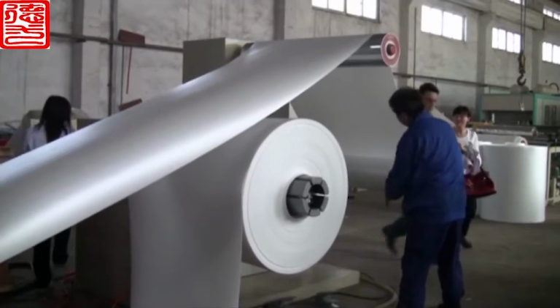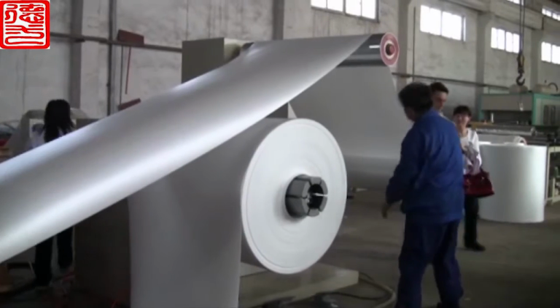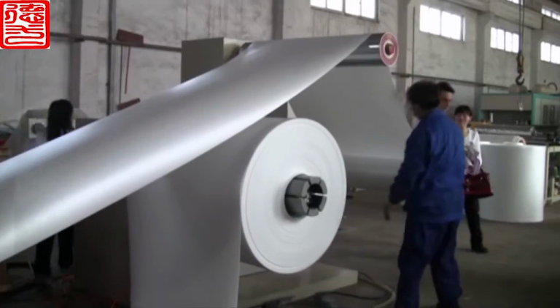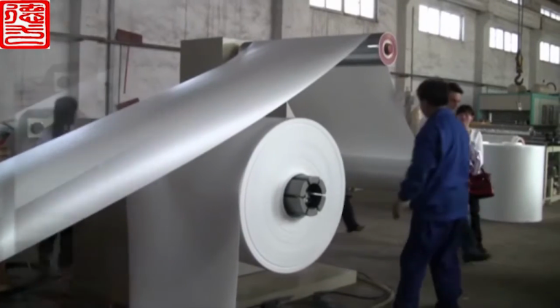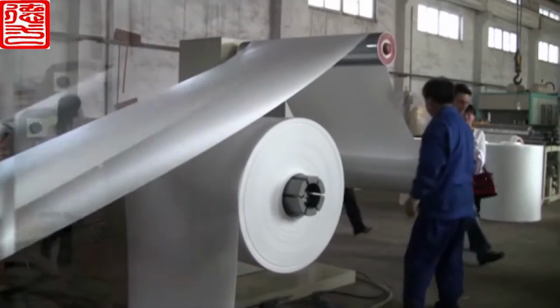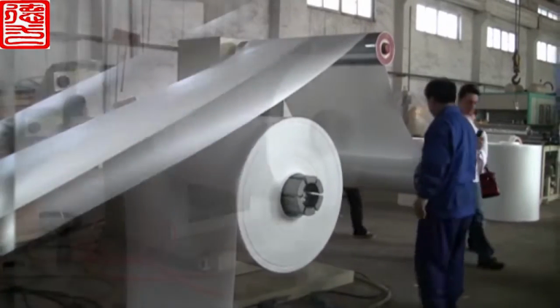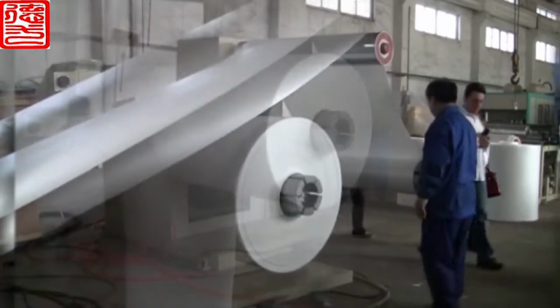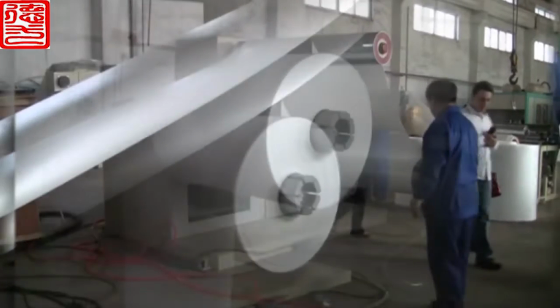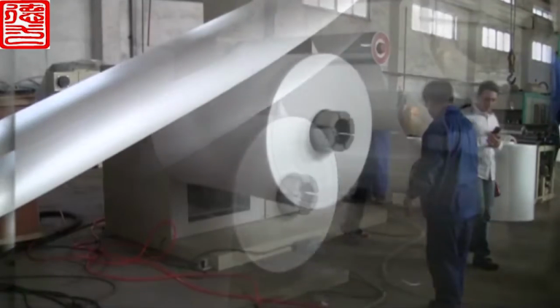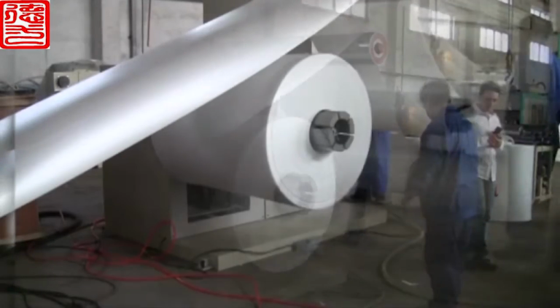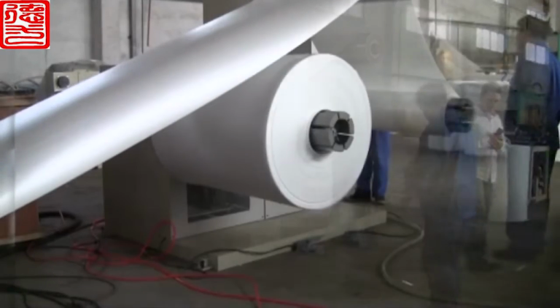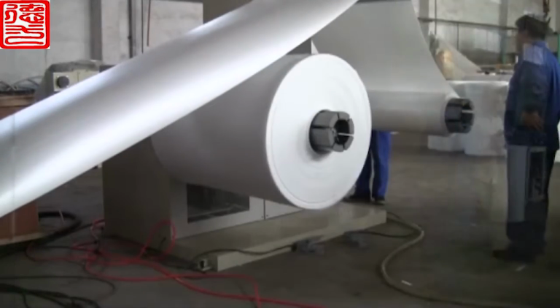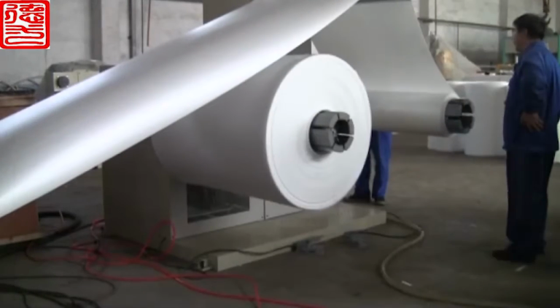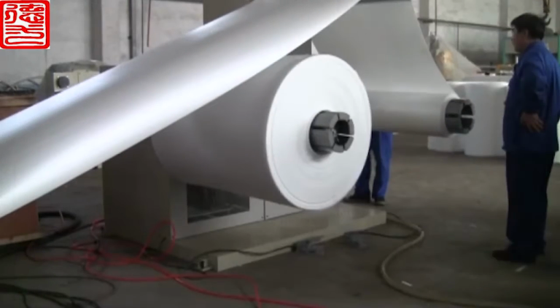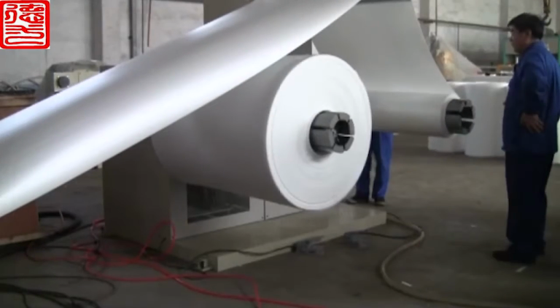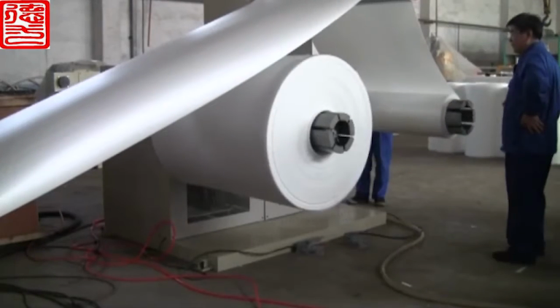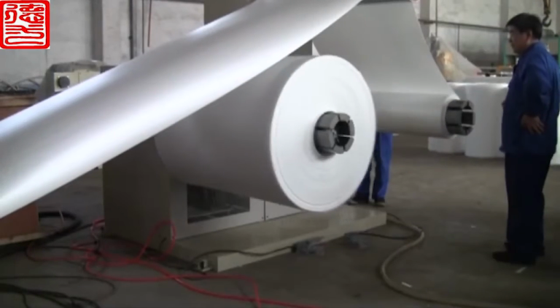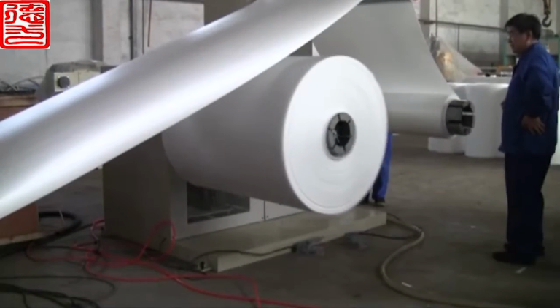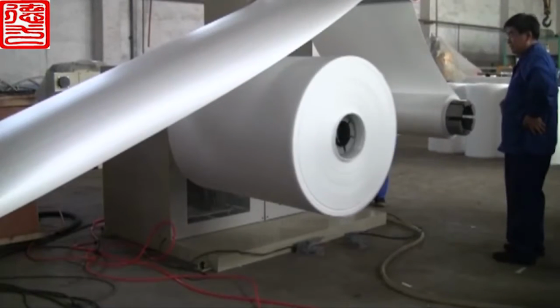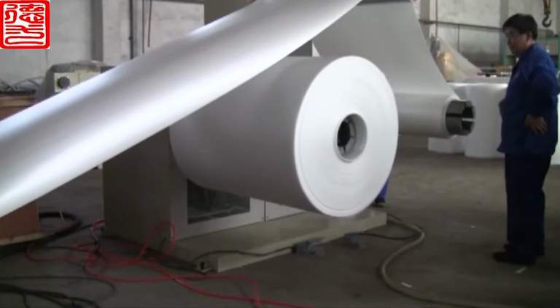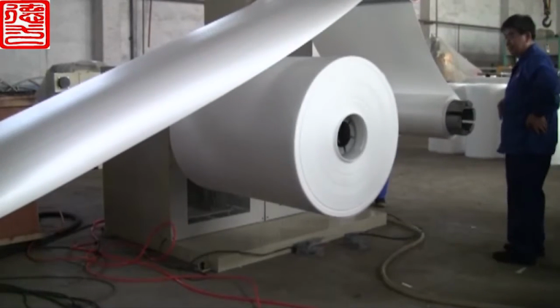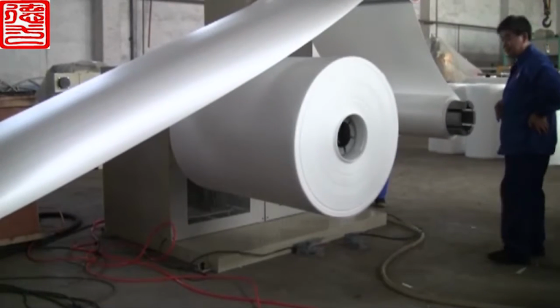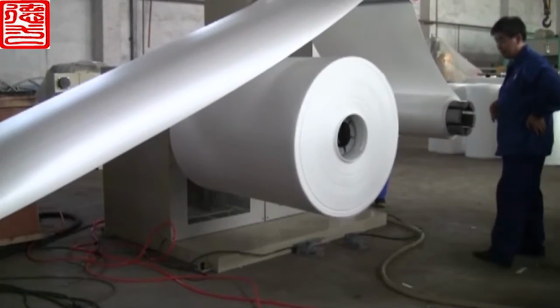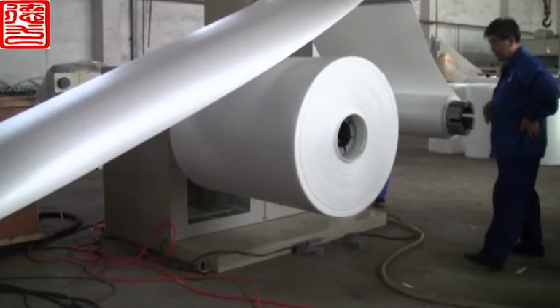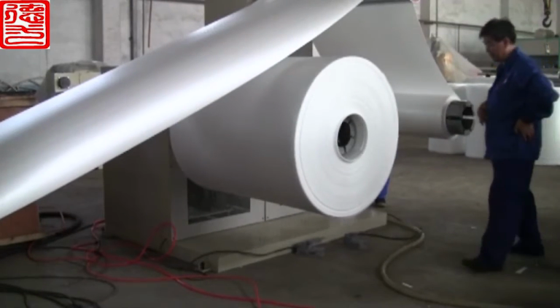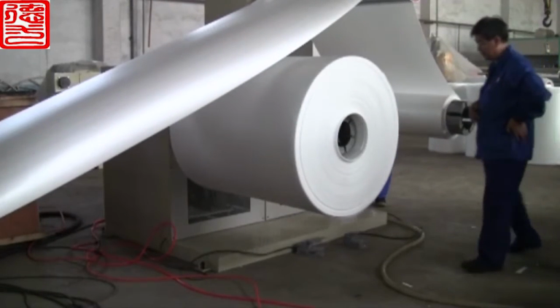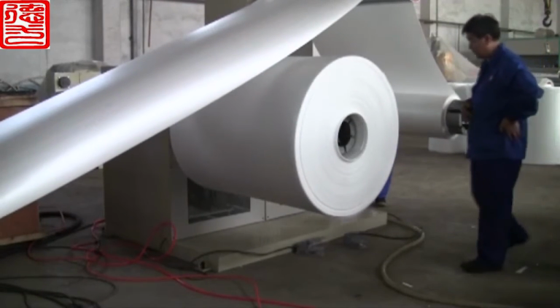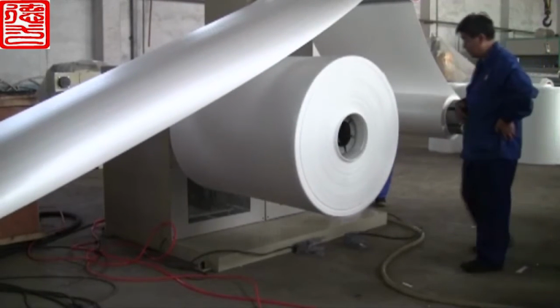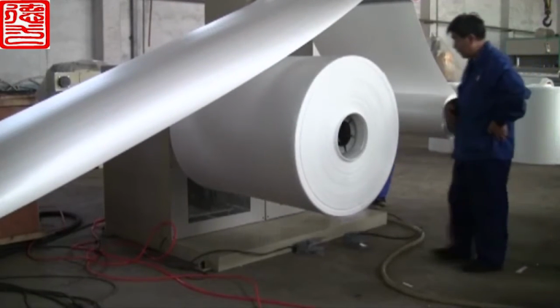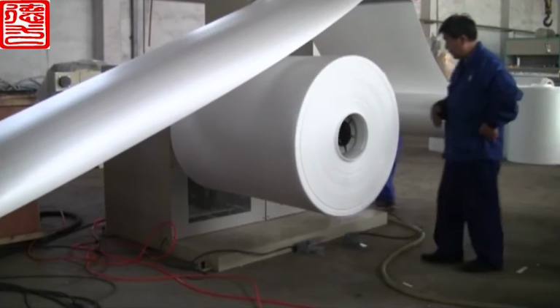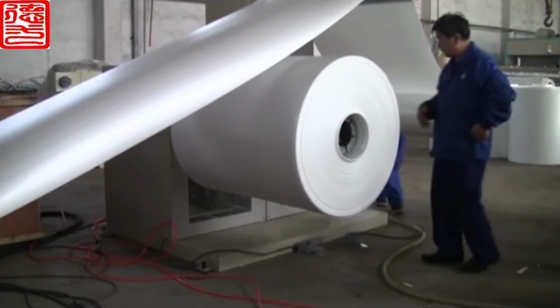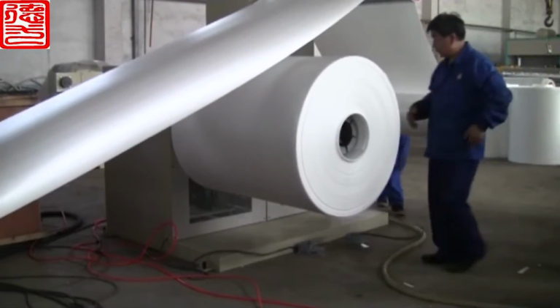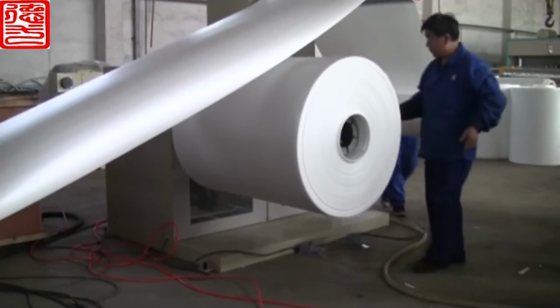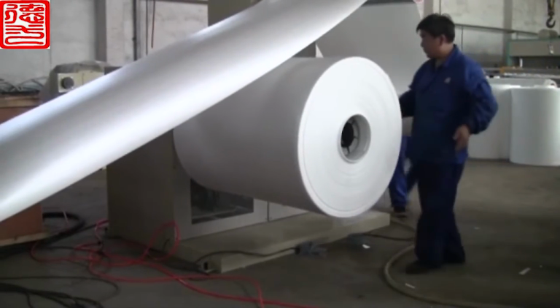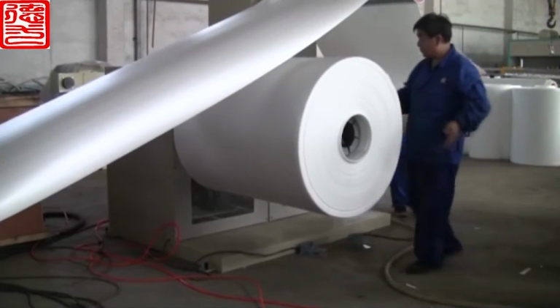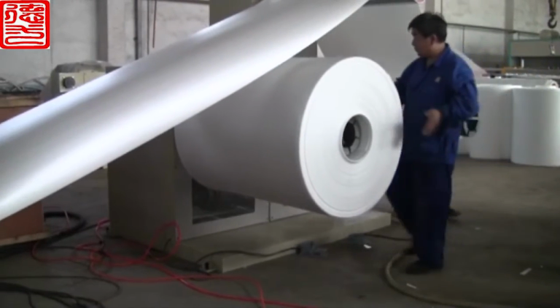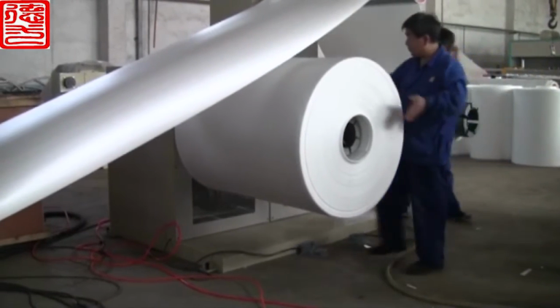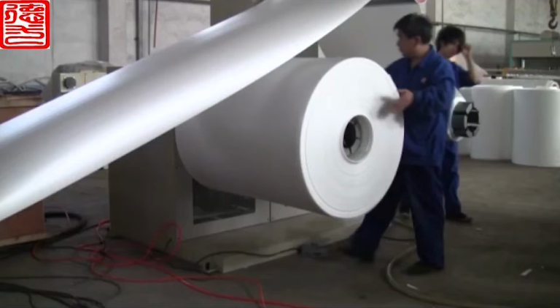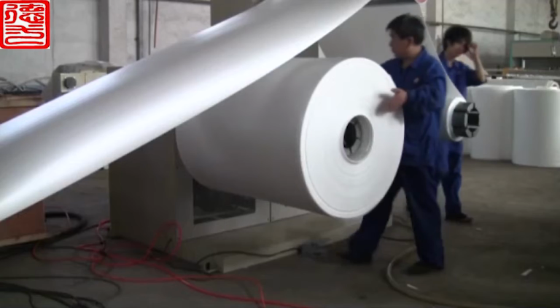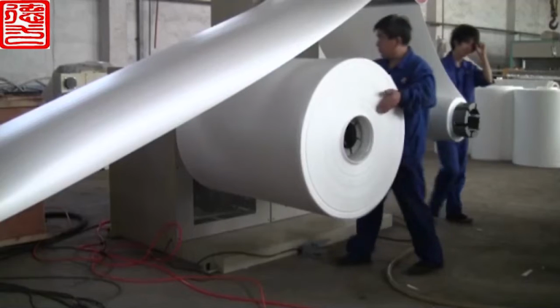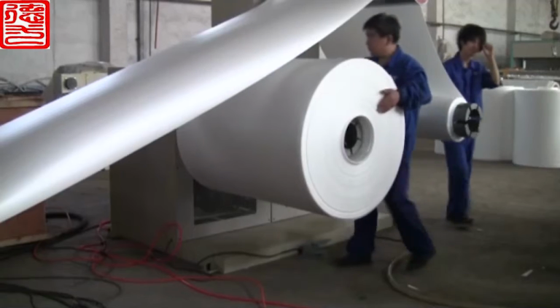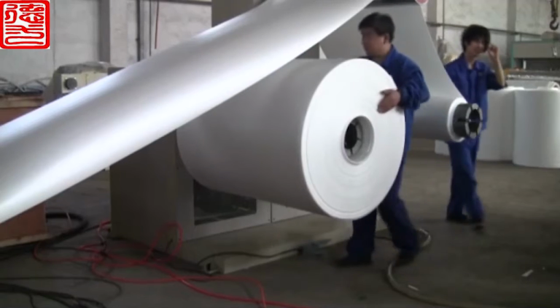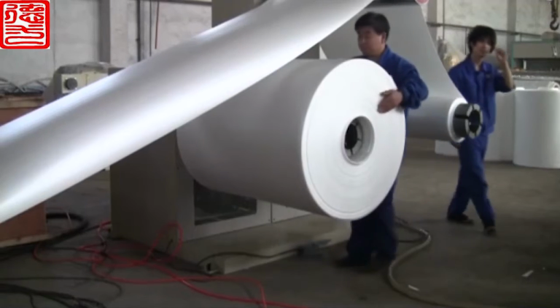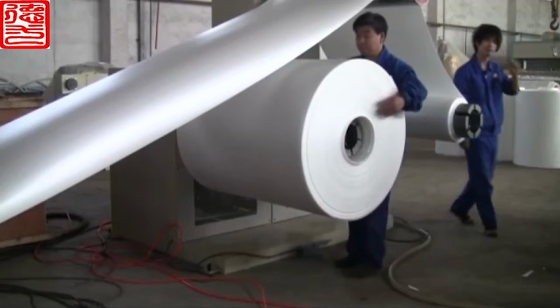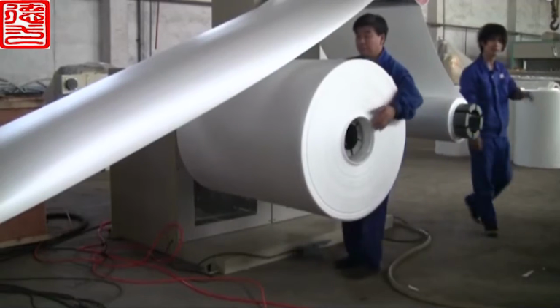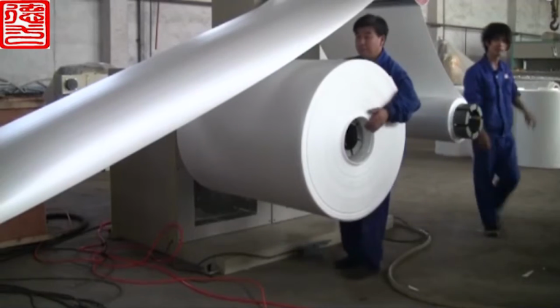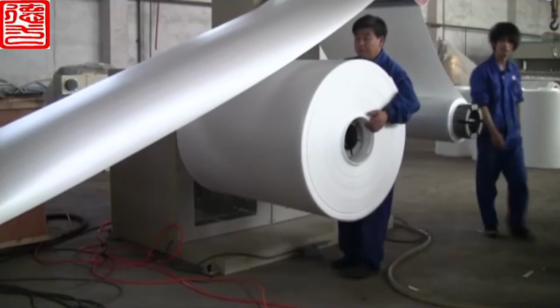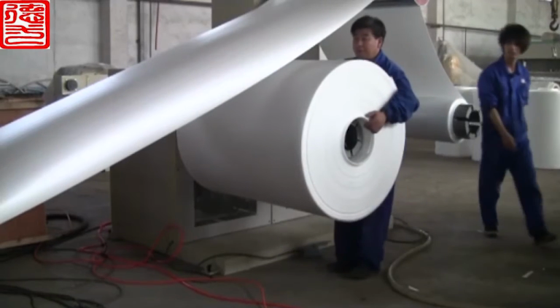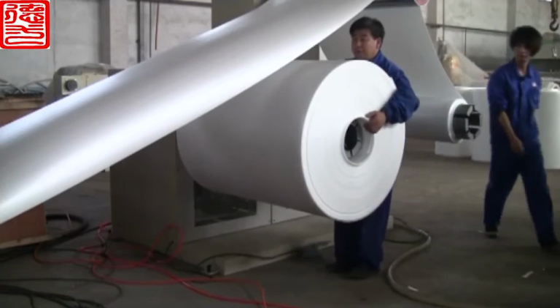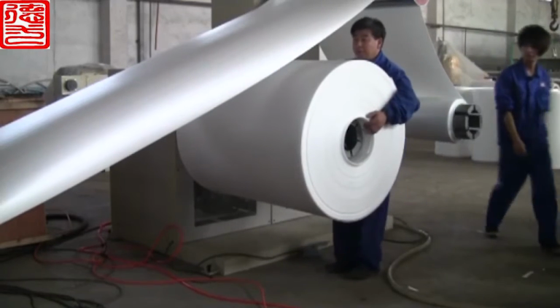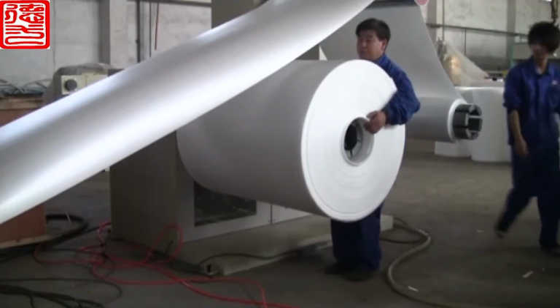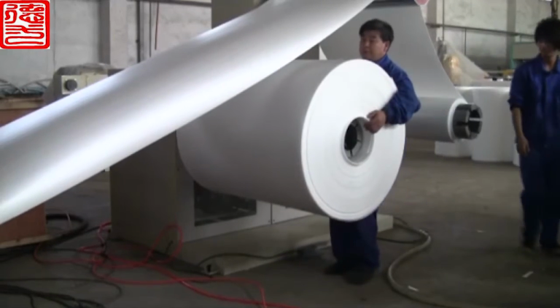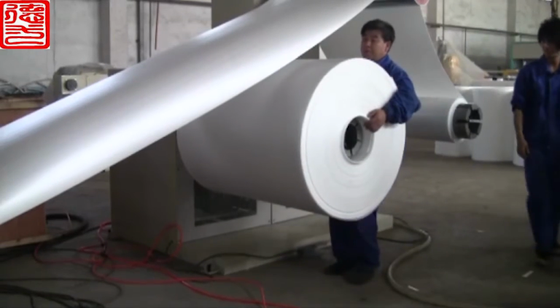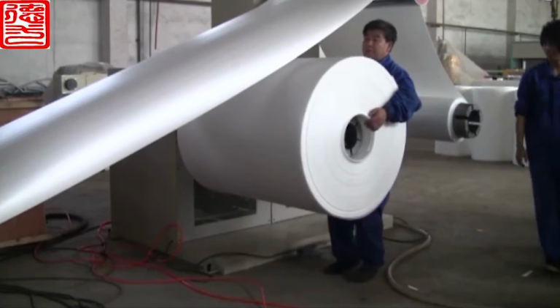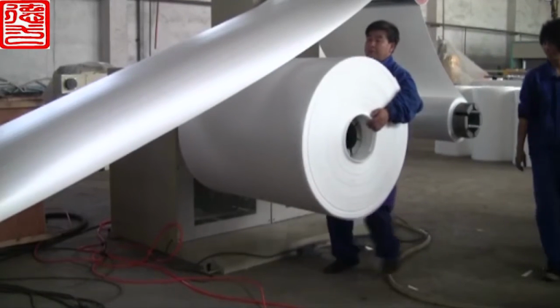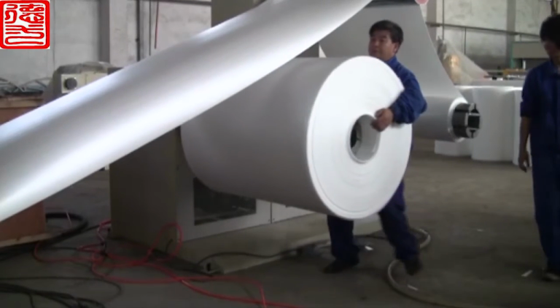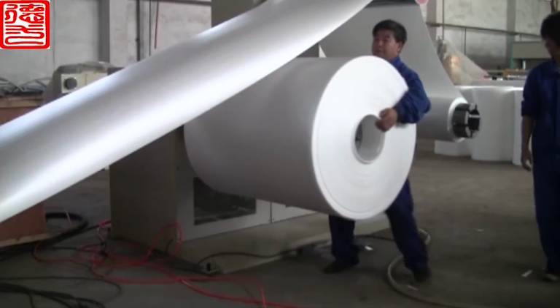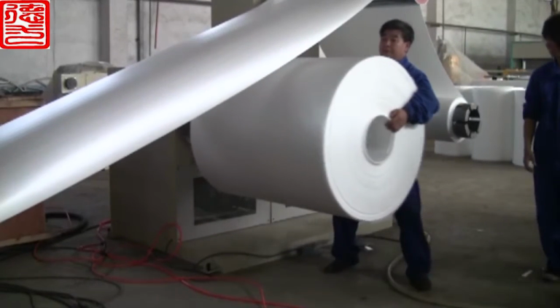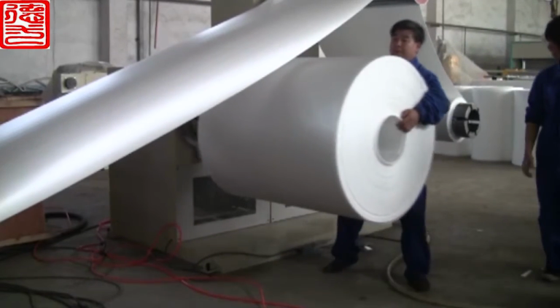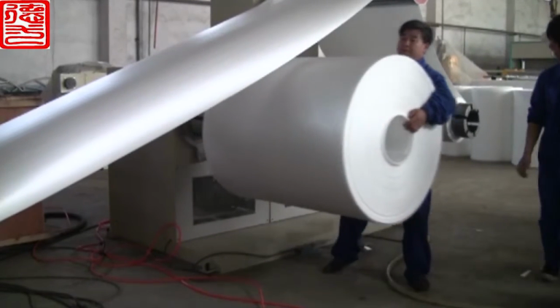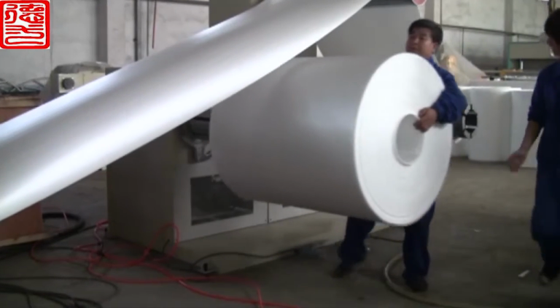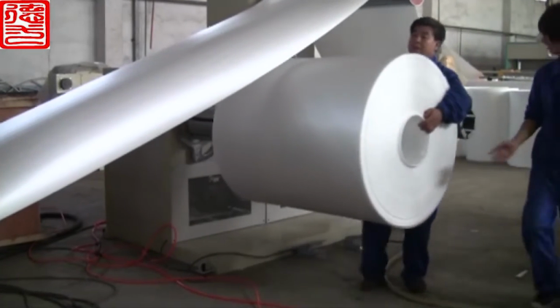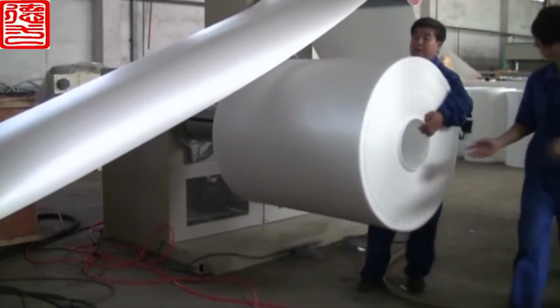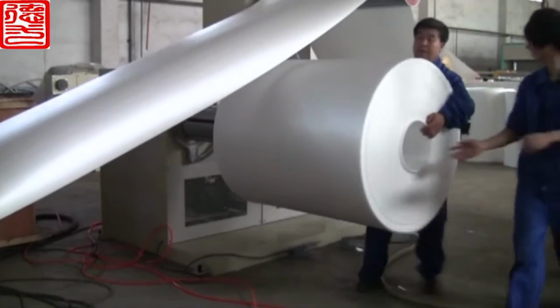8. After rolling, the unilateral side looks very beautiful and tidy. 9. Coloring is pretty easy.